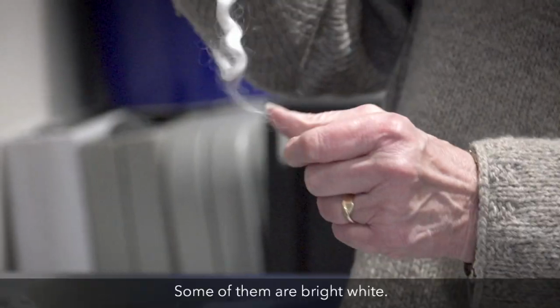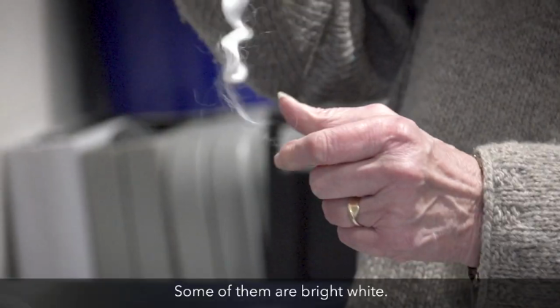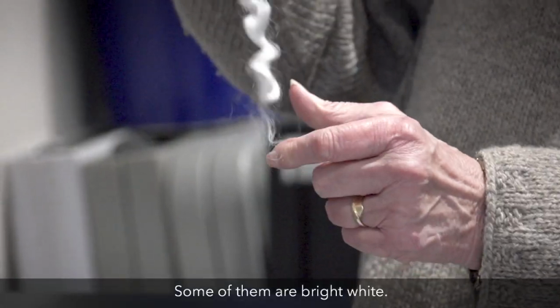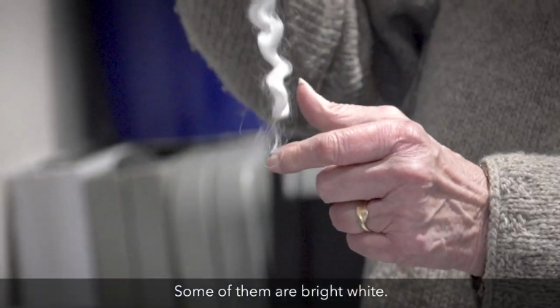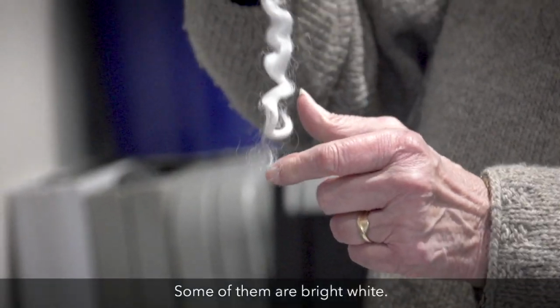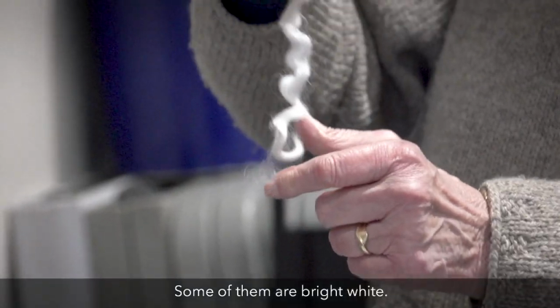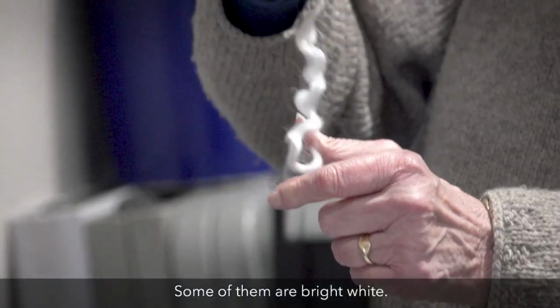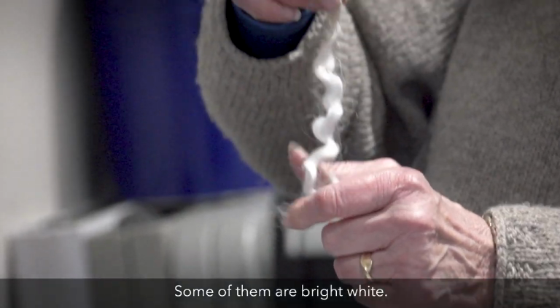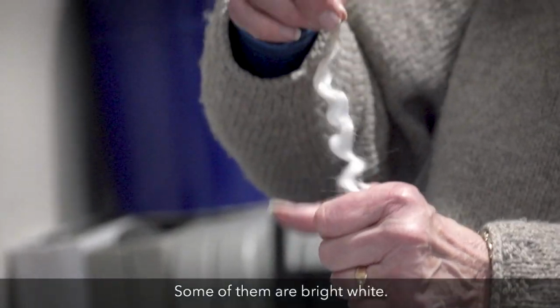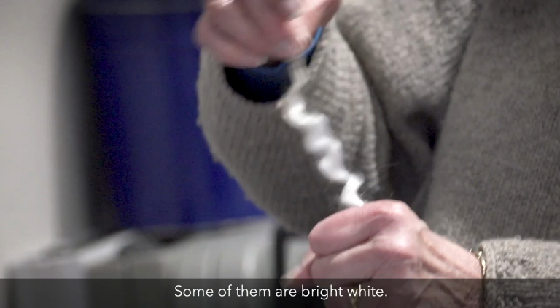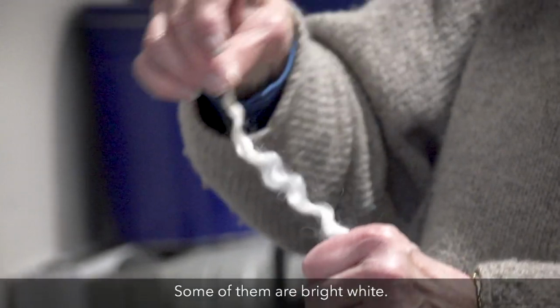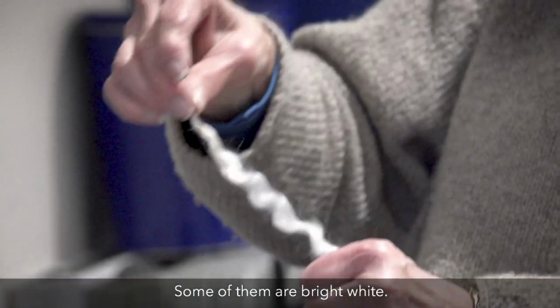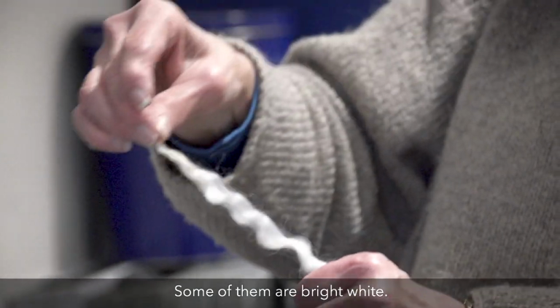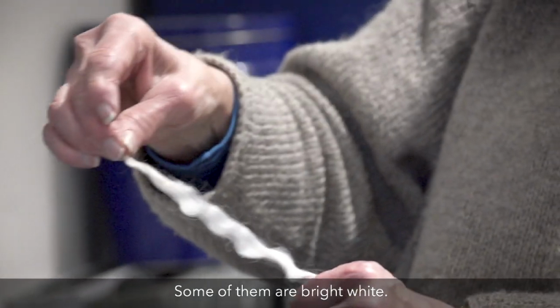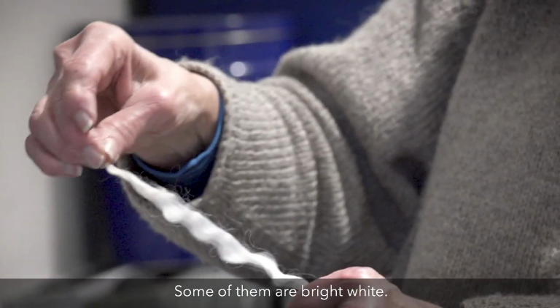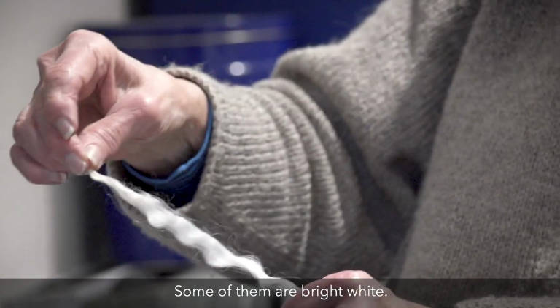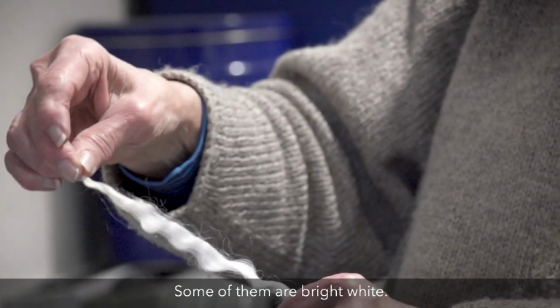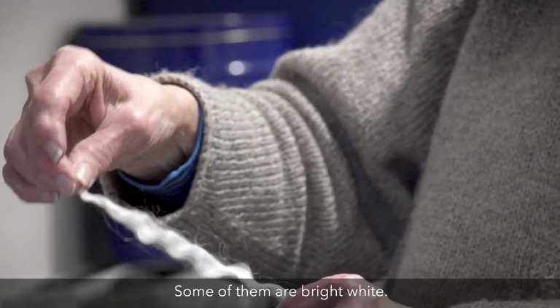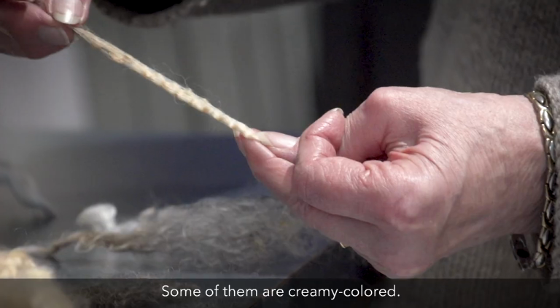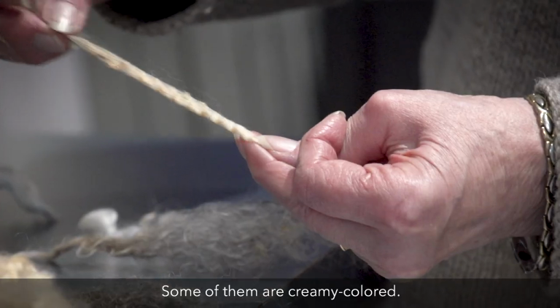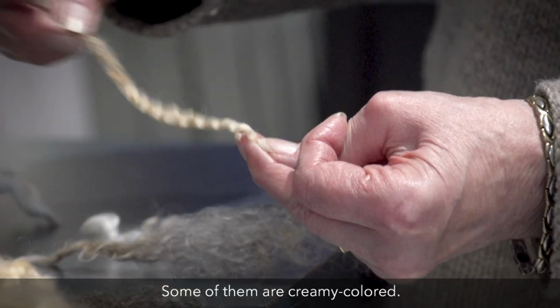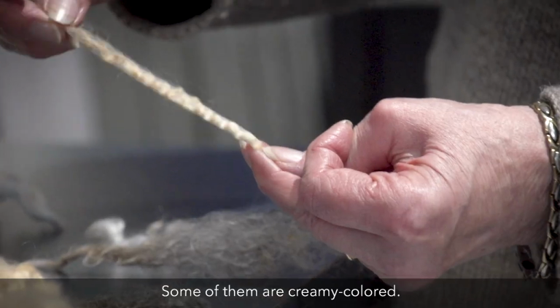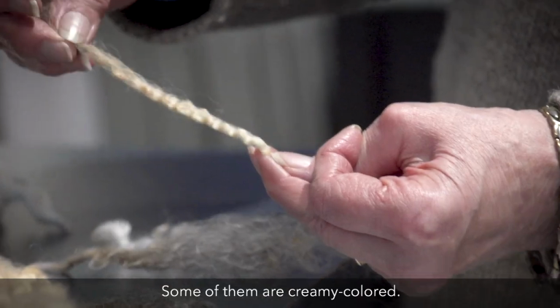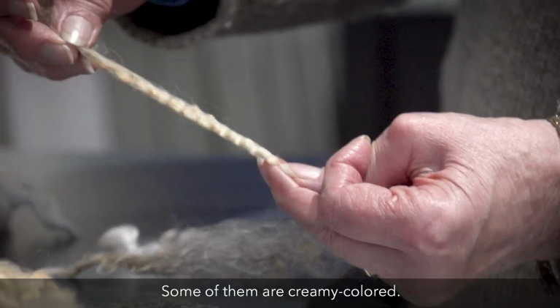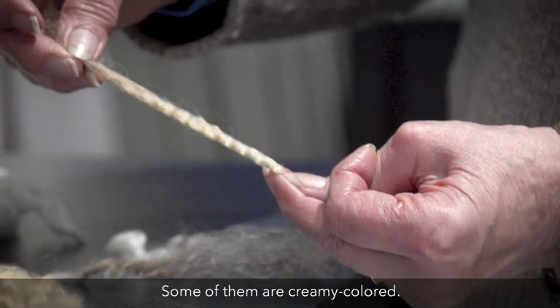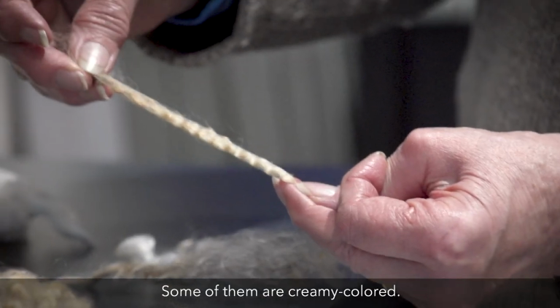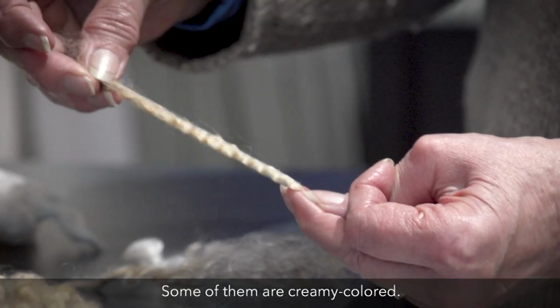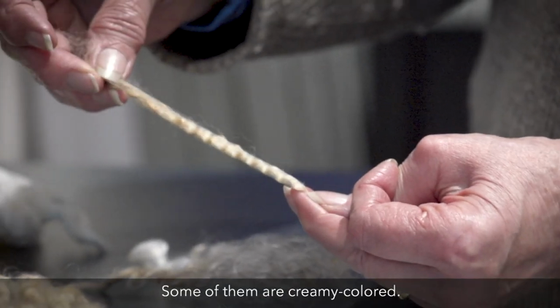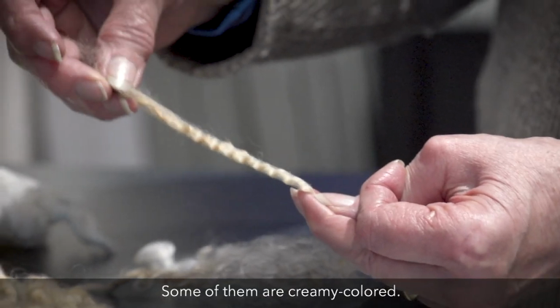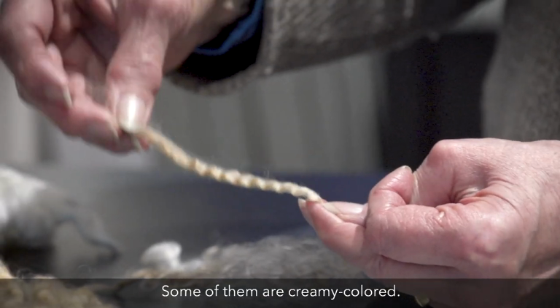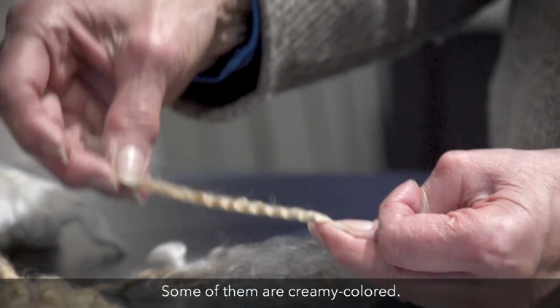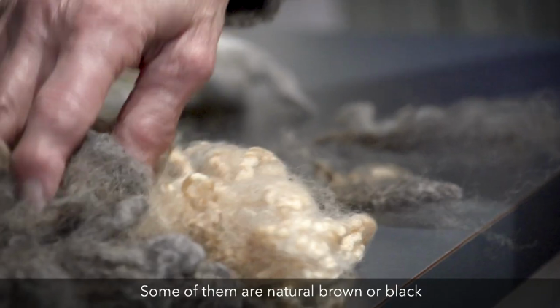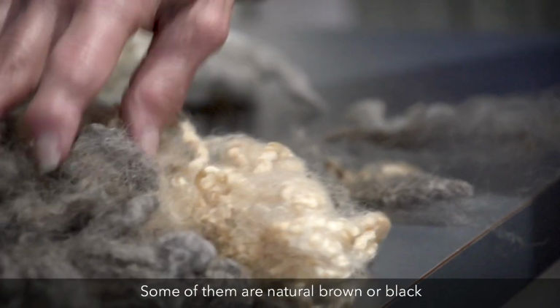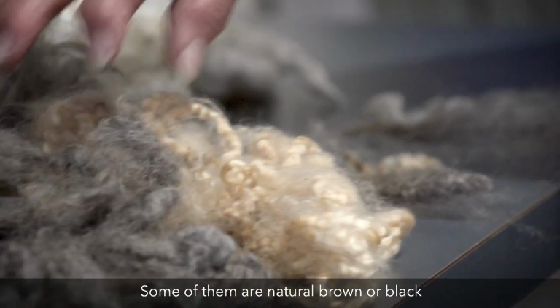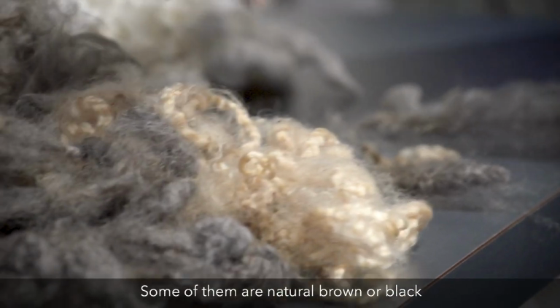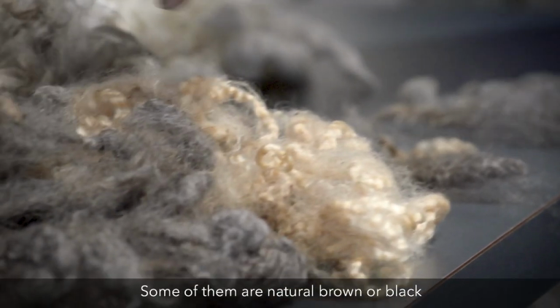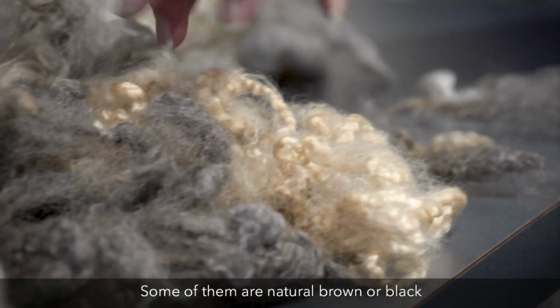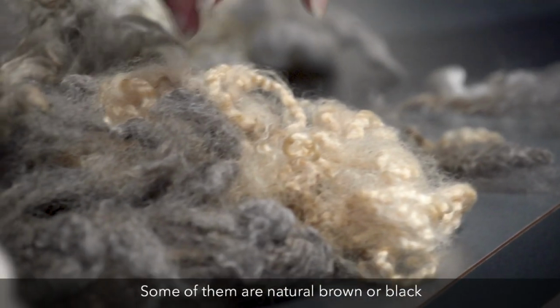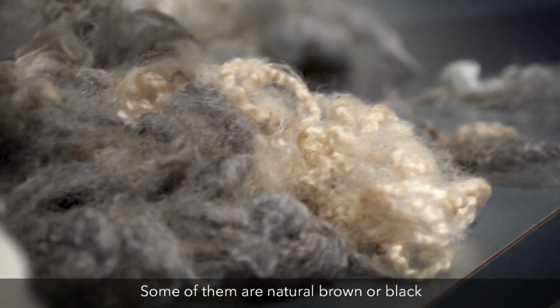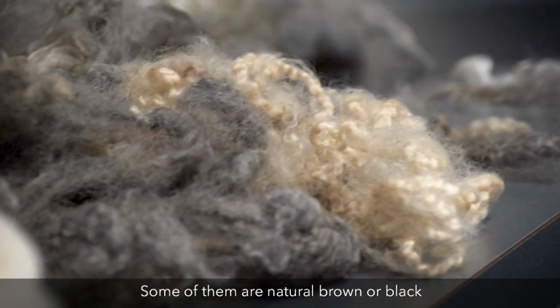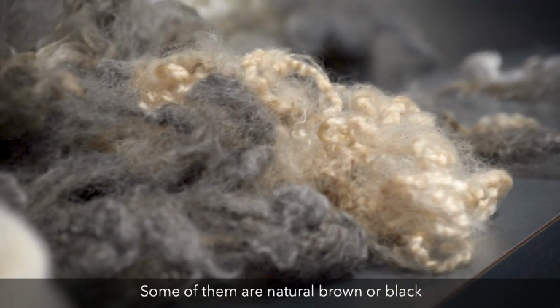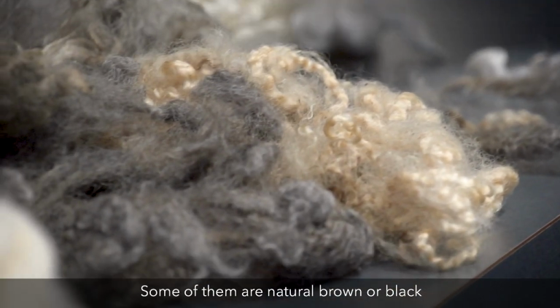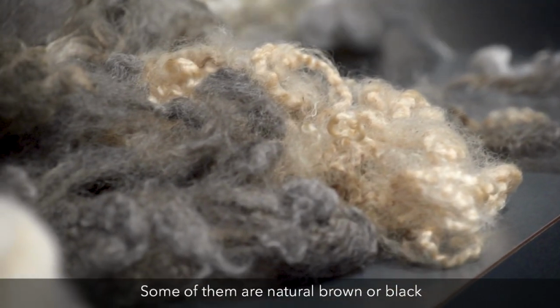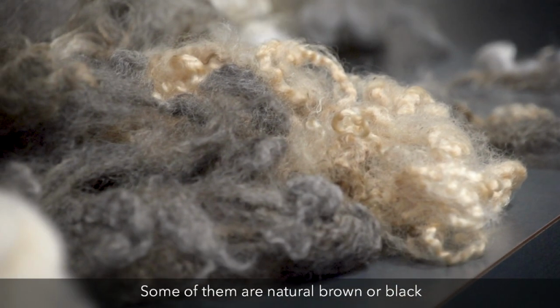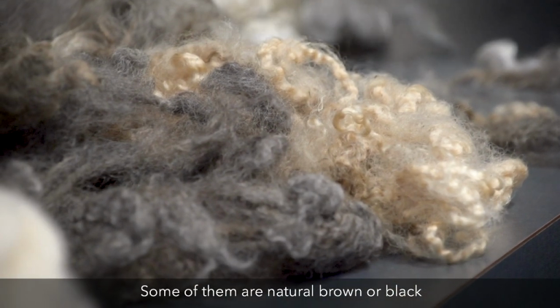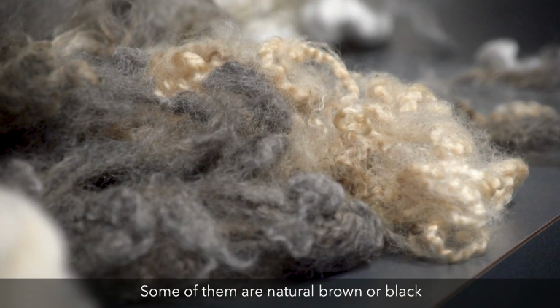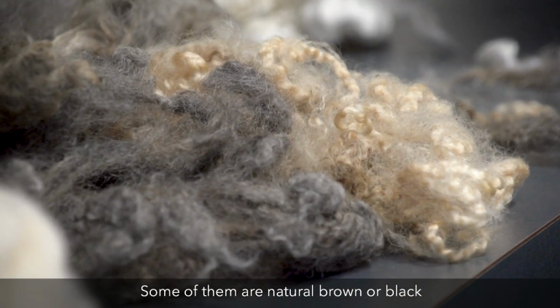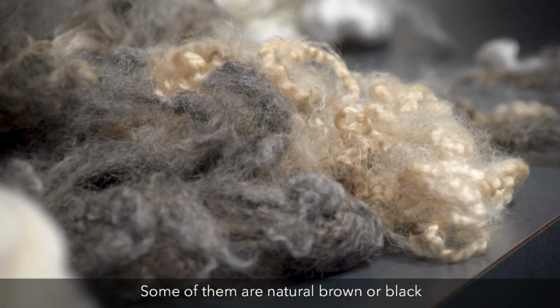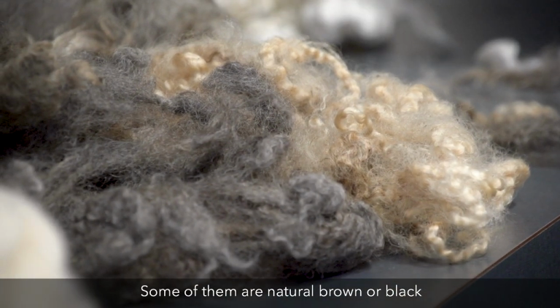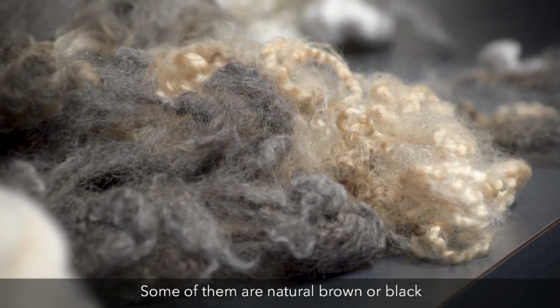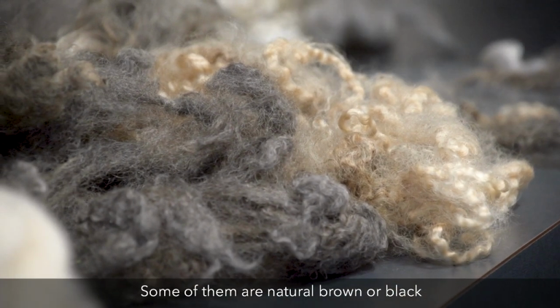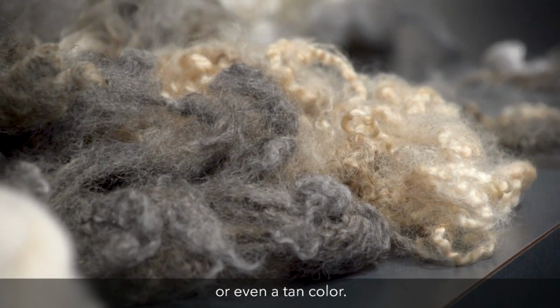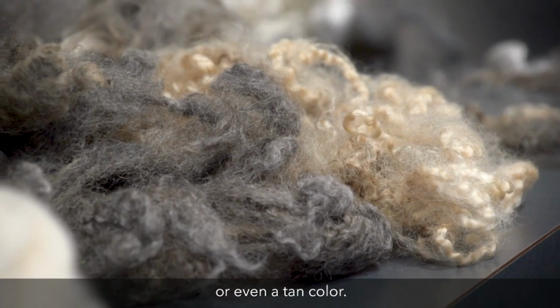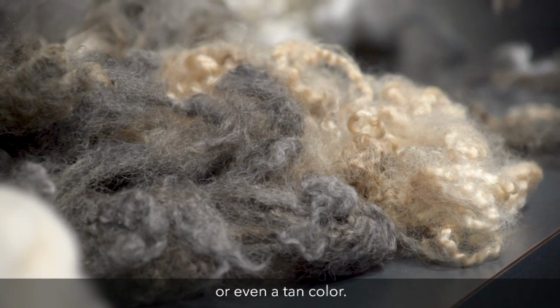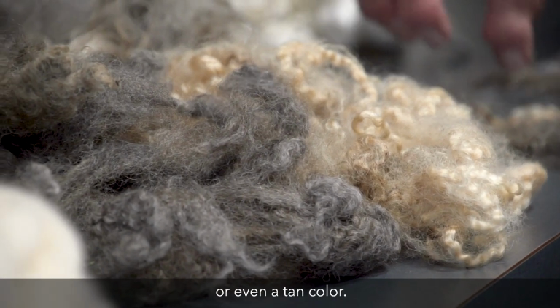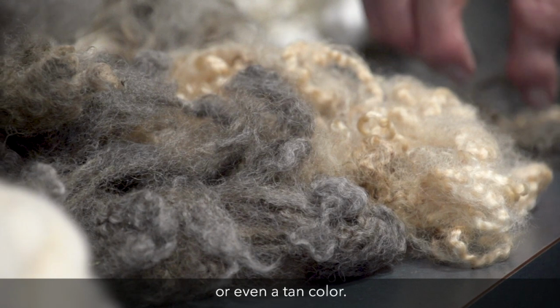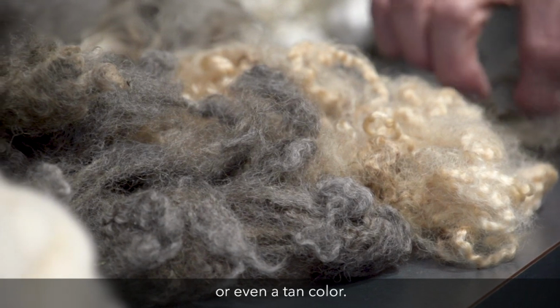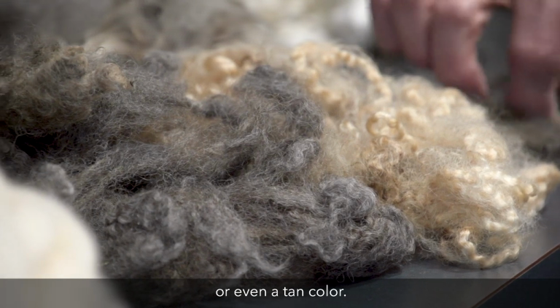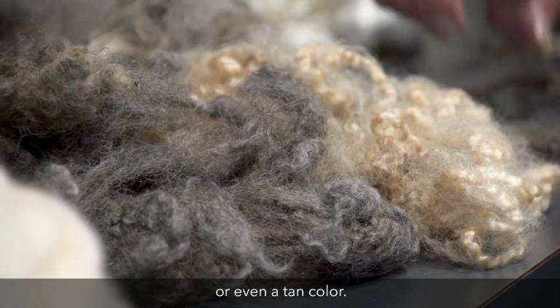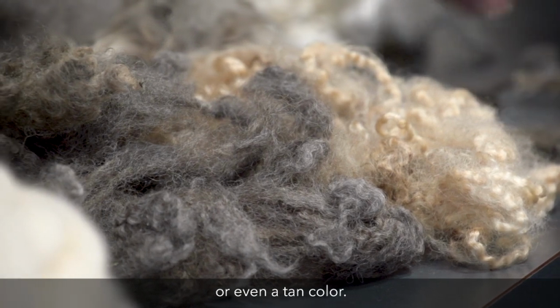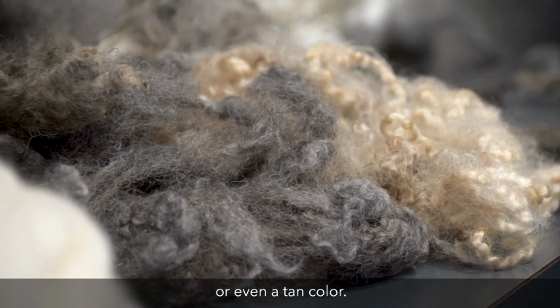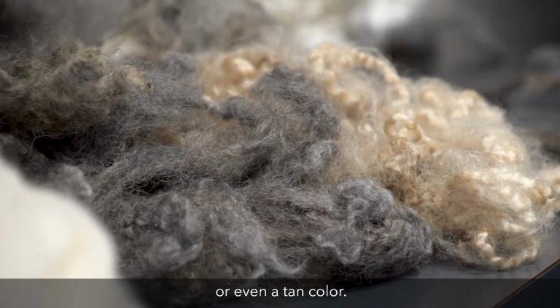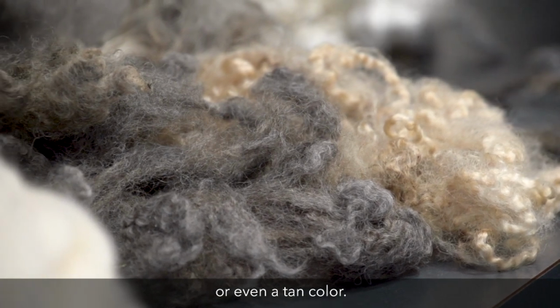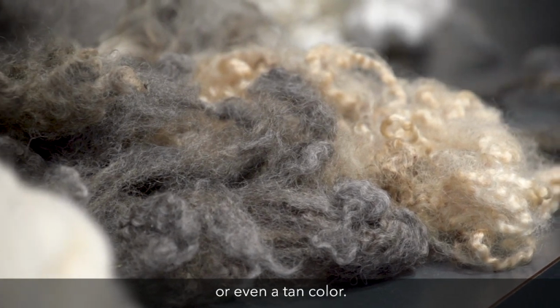Some of them are bright white, some of them are creamy colored, and some of them are natural brown or black or even a tan color.